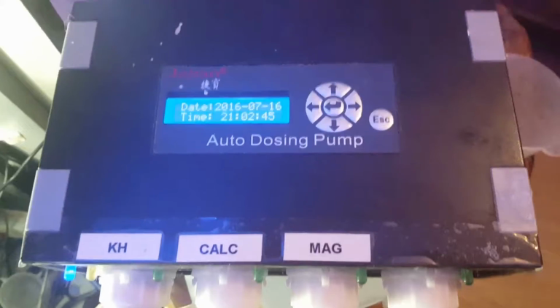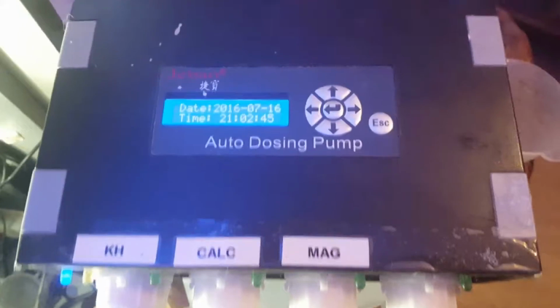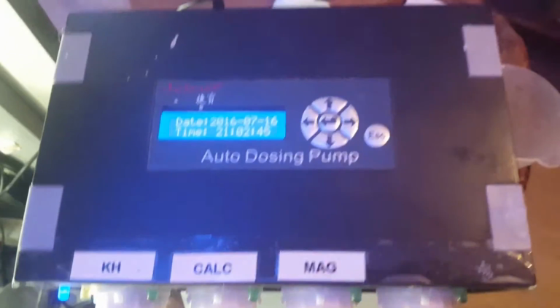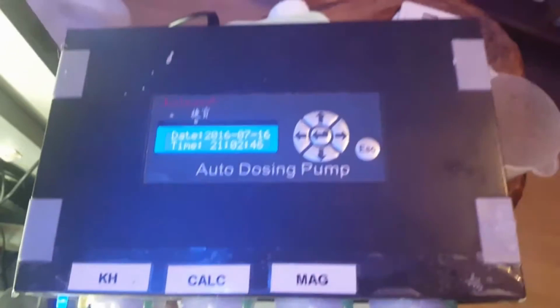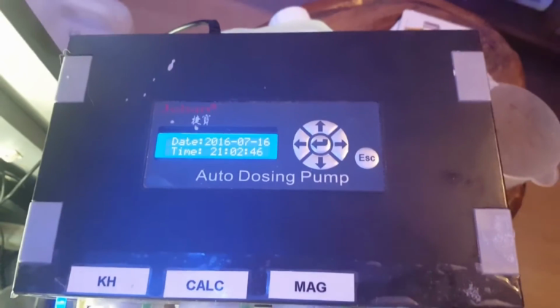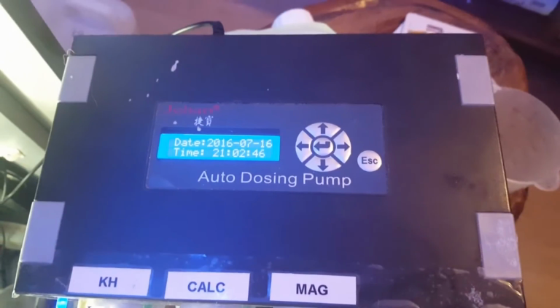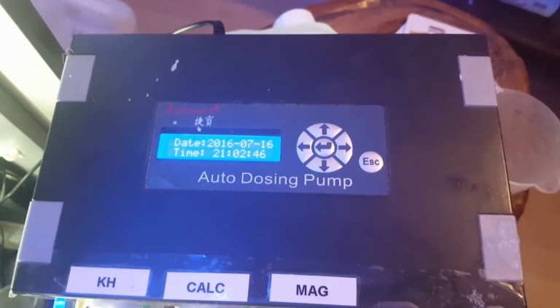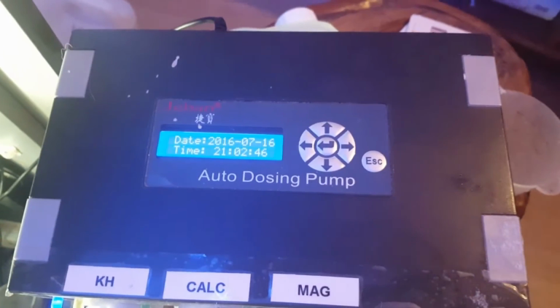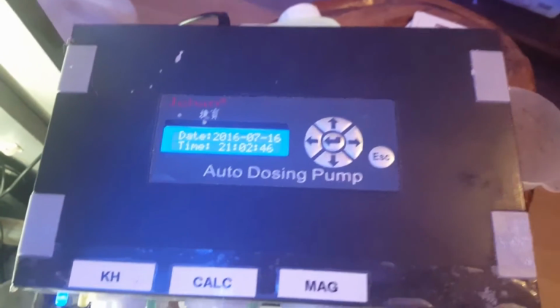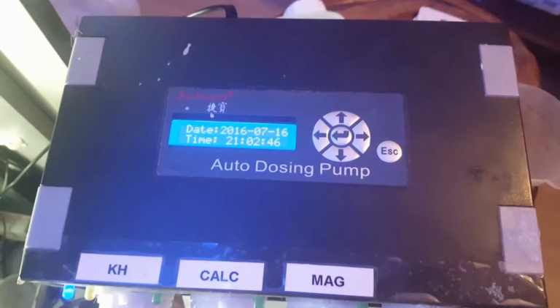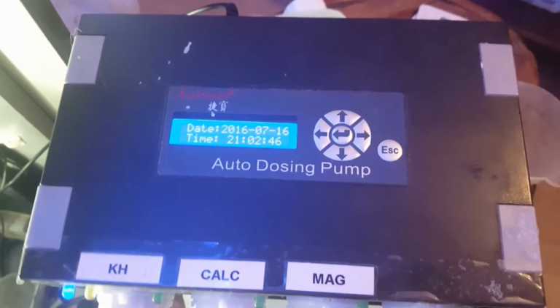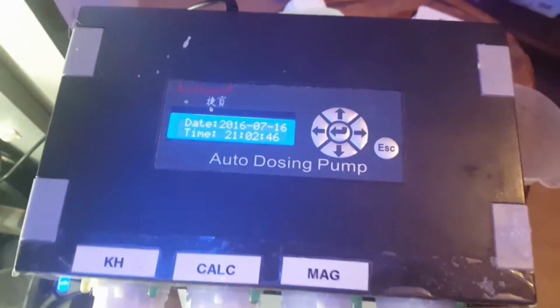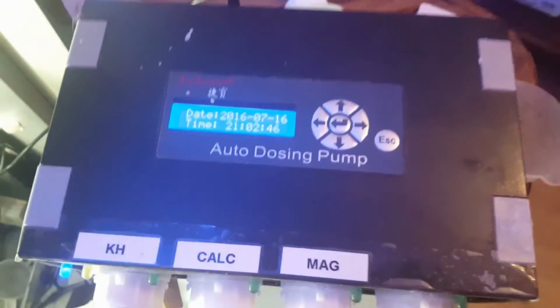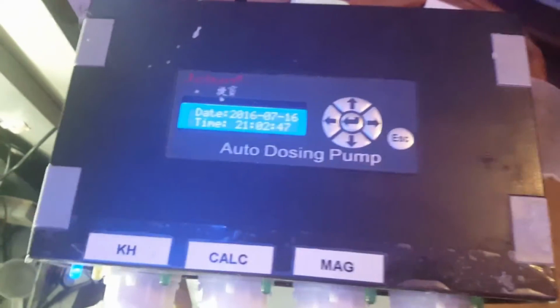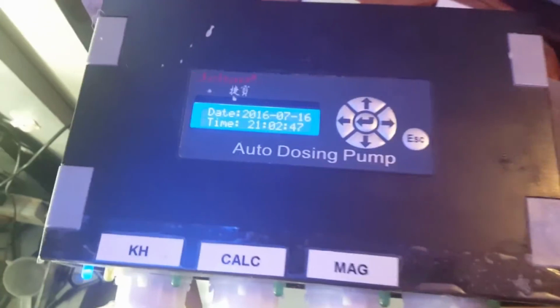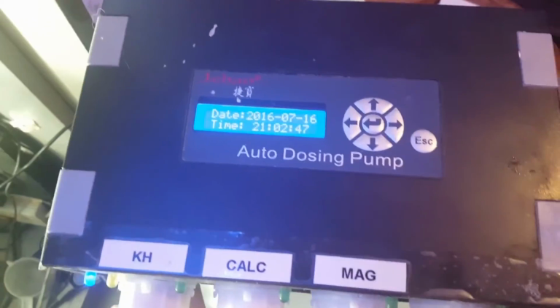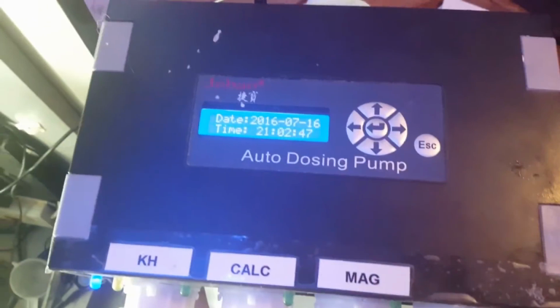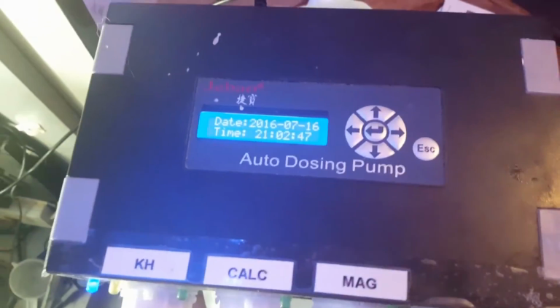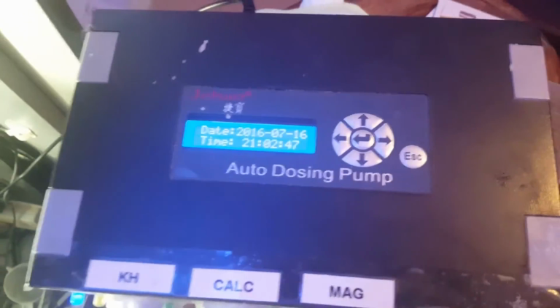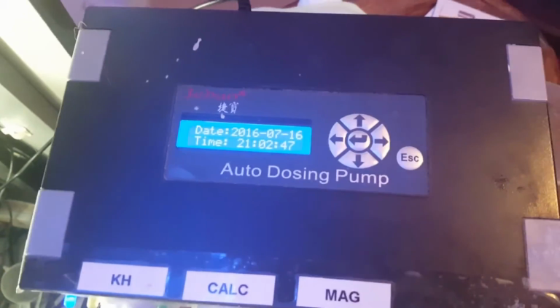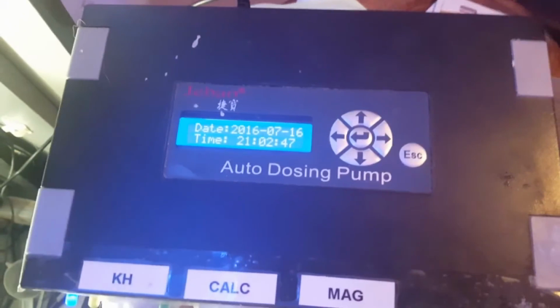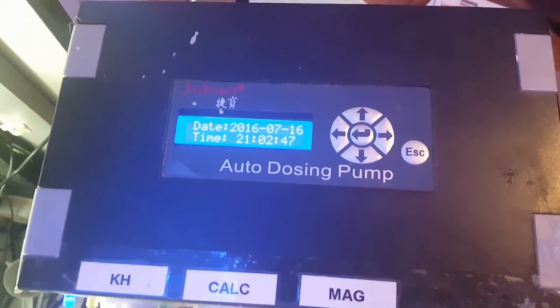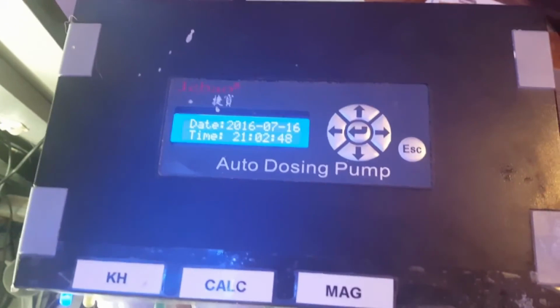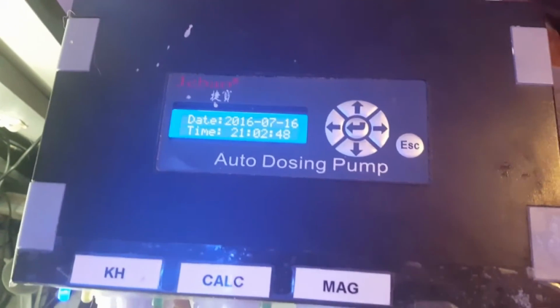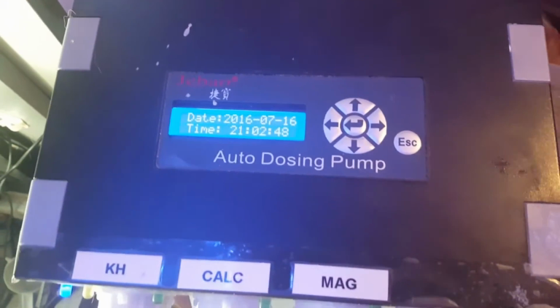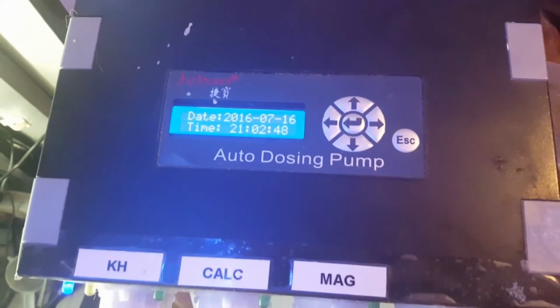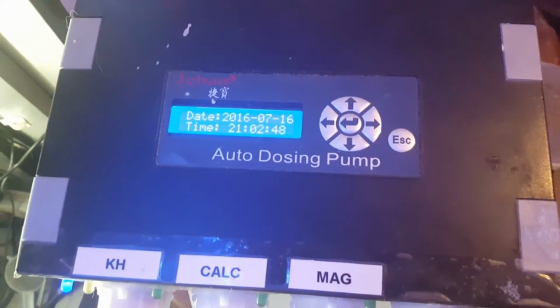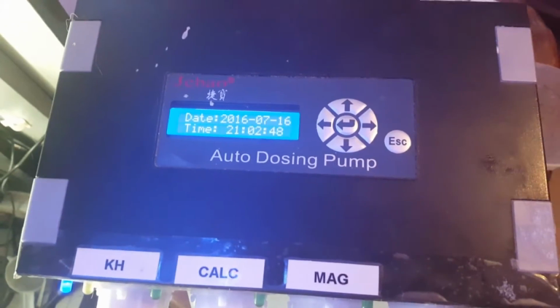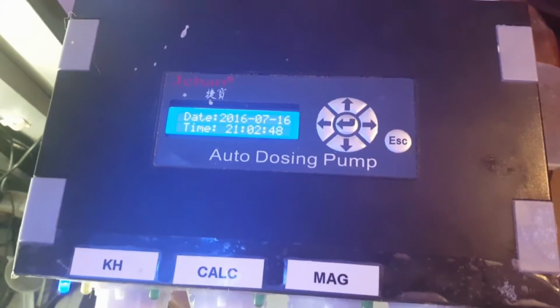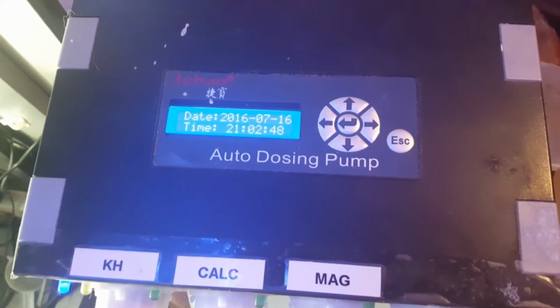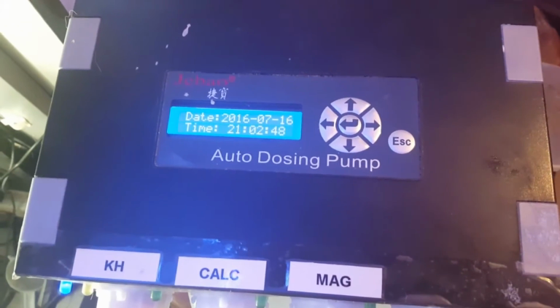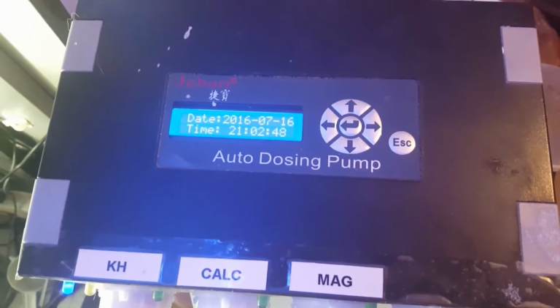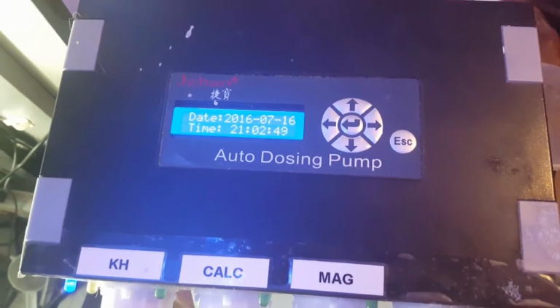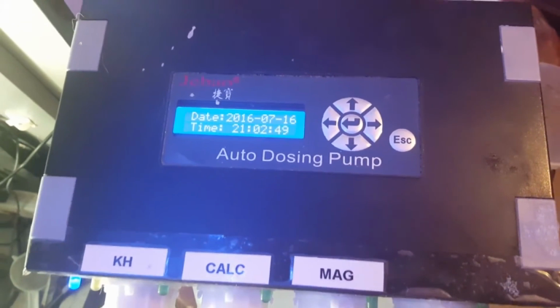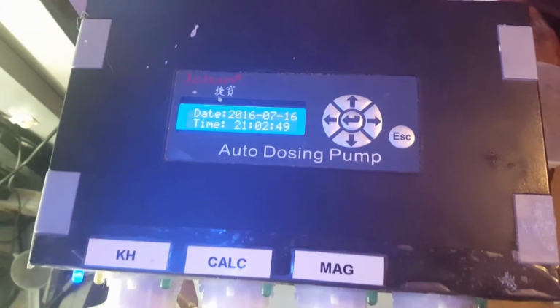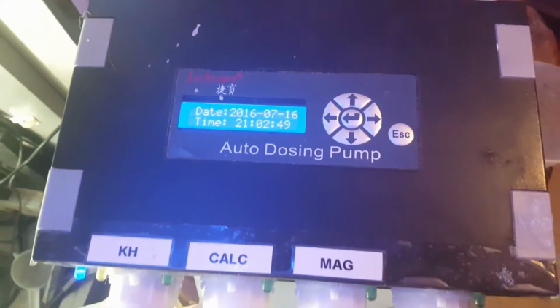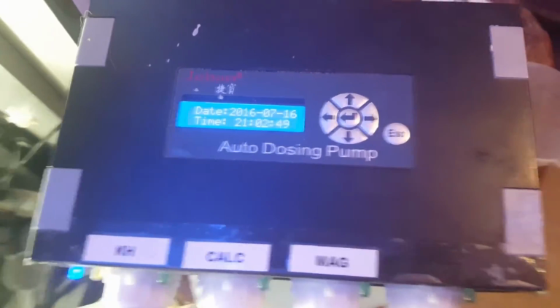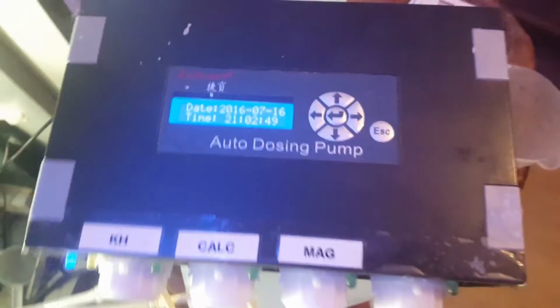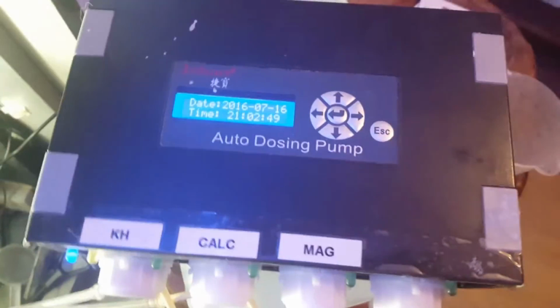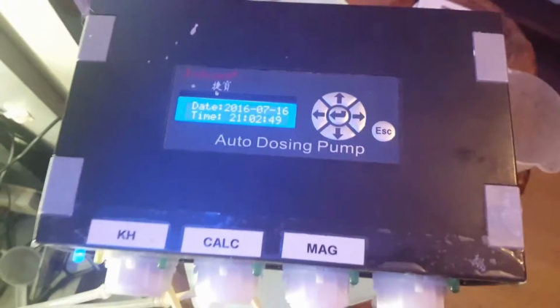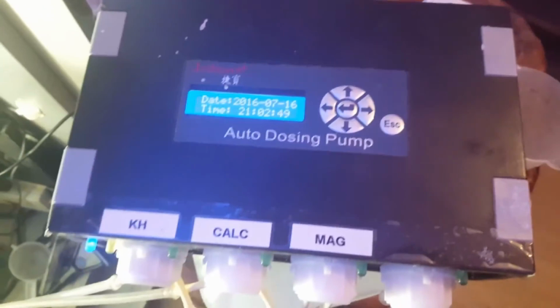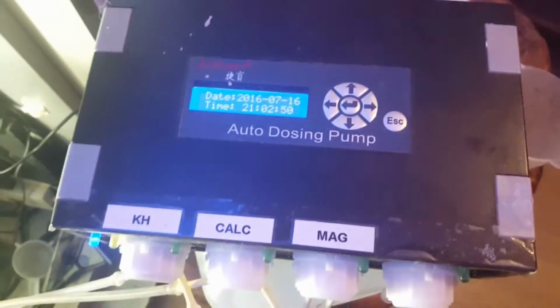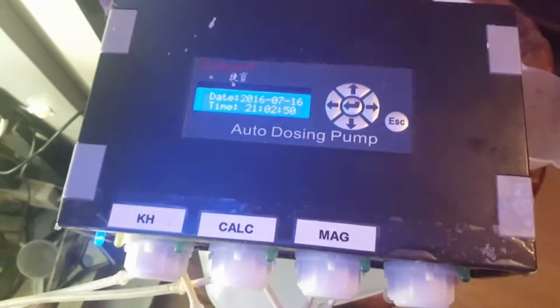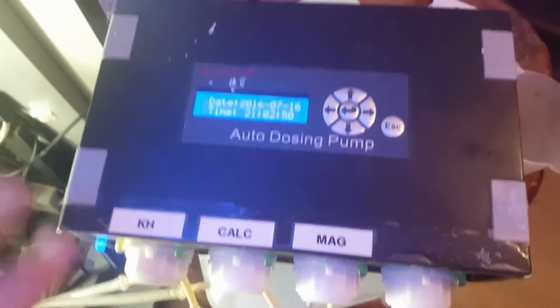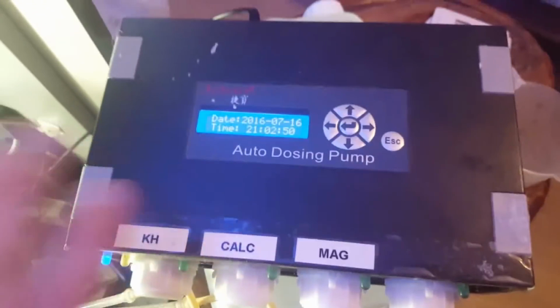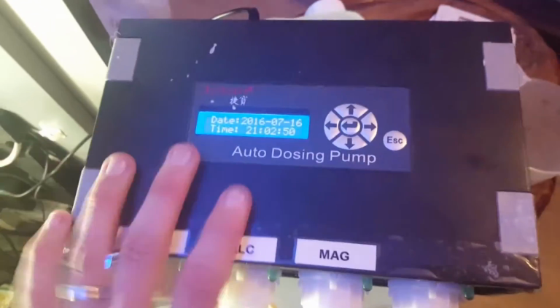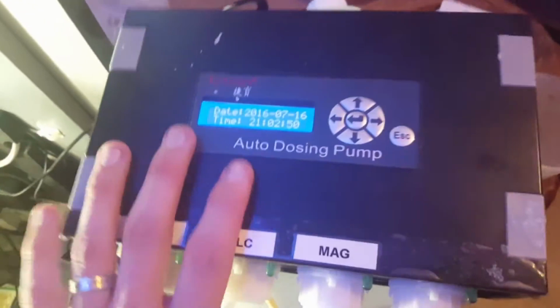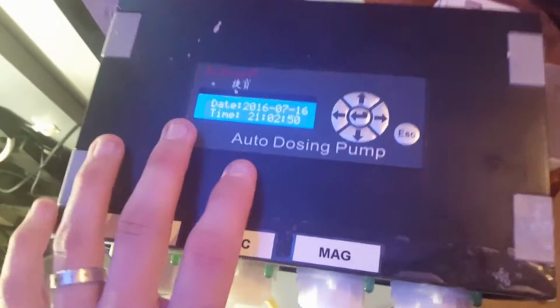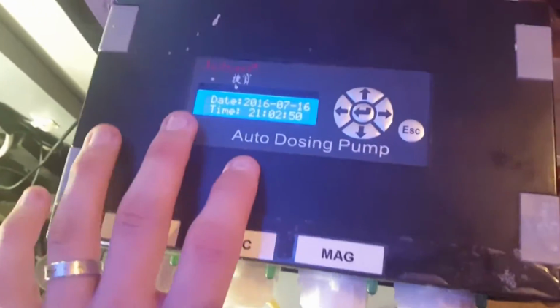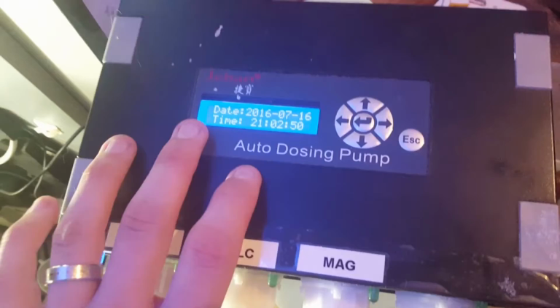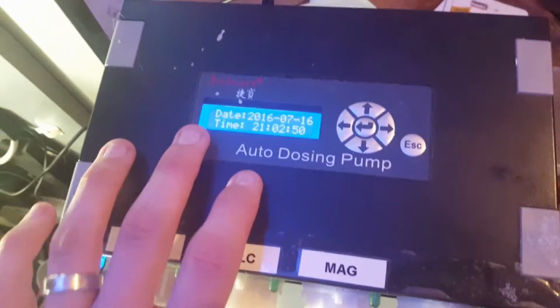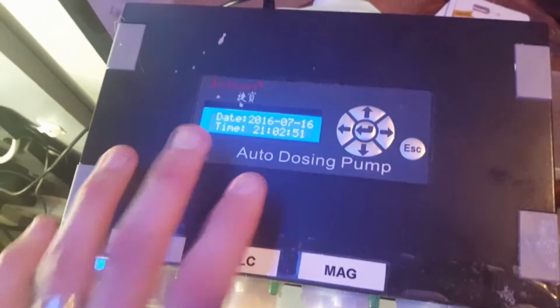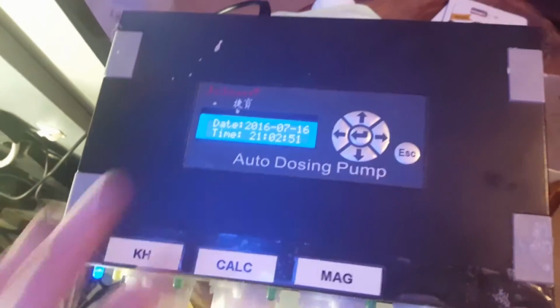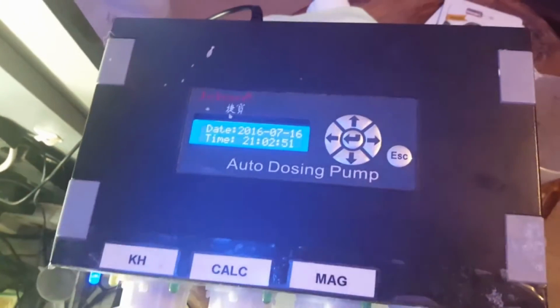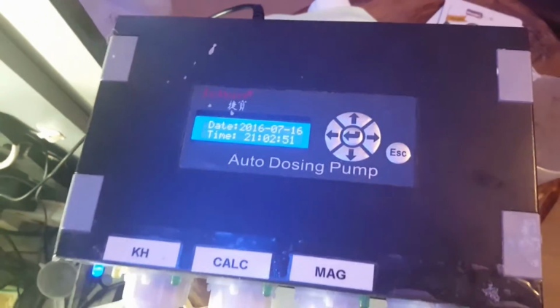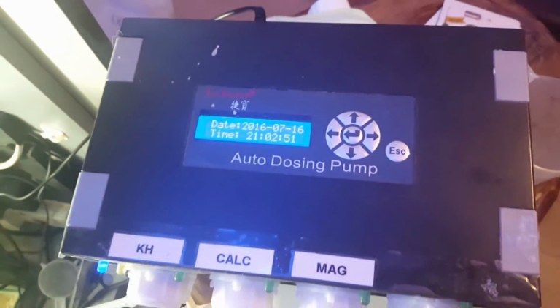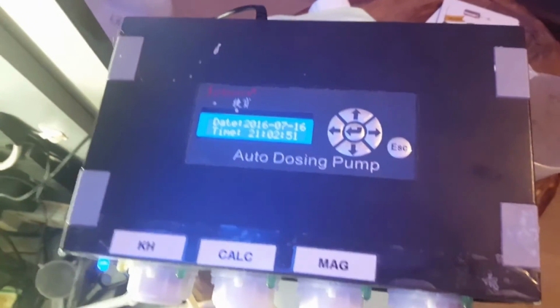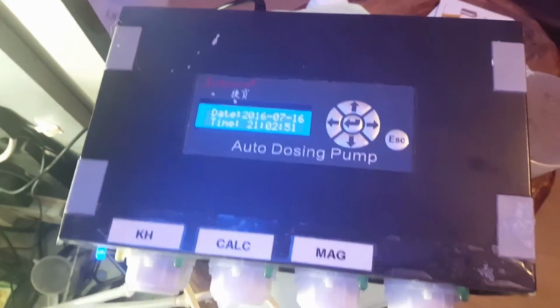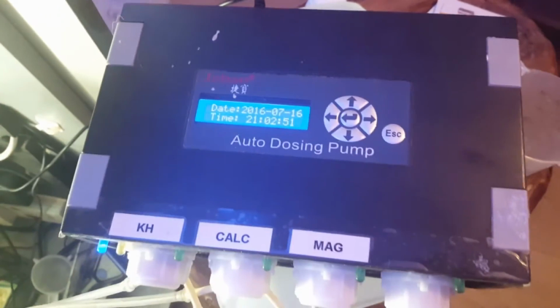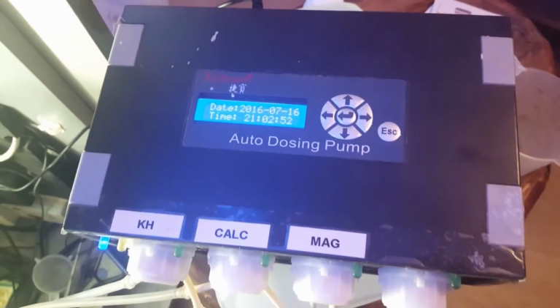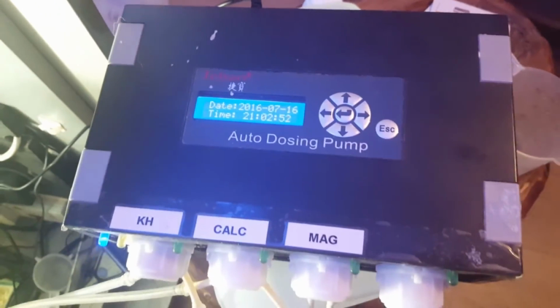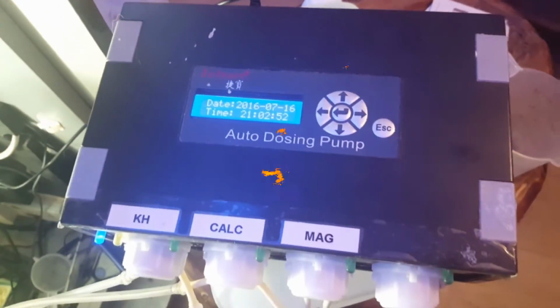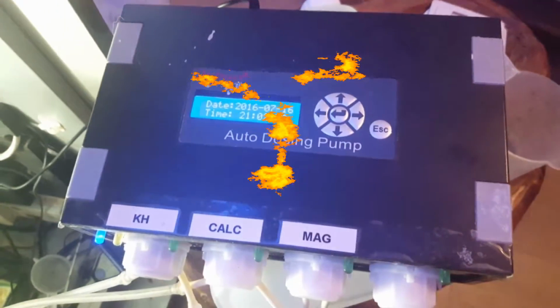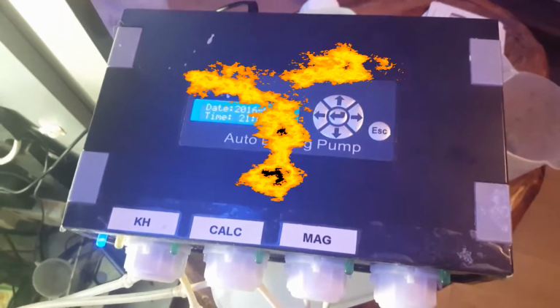Hi guys, Aquaman here. I'm going to be doing a quick video today on how to calibrate the JBO DP4 doser.